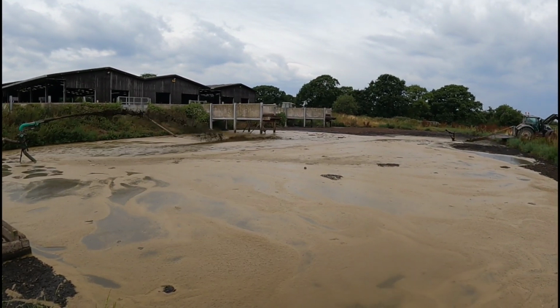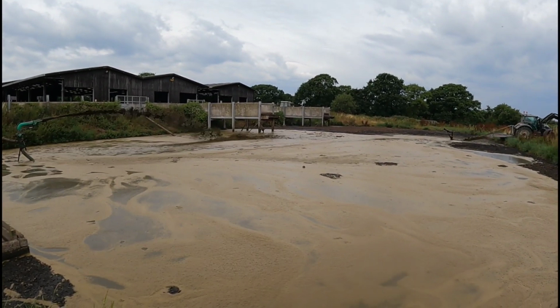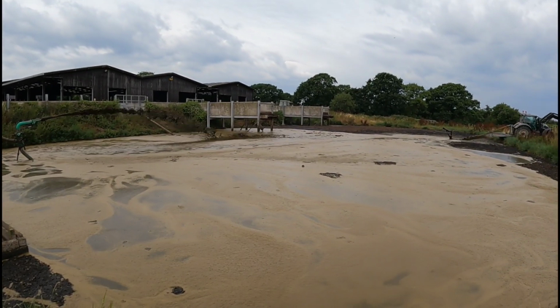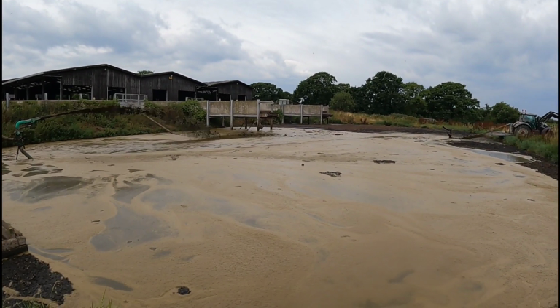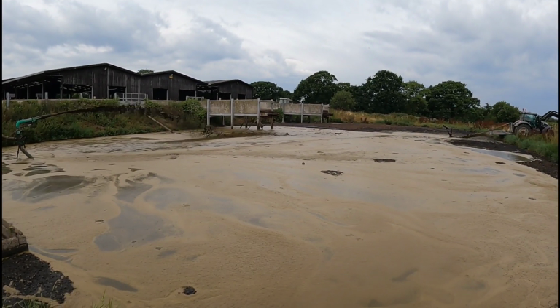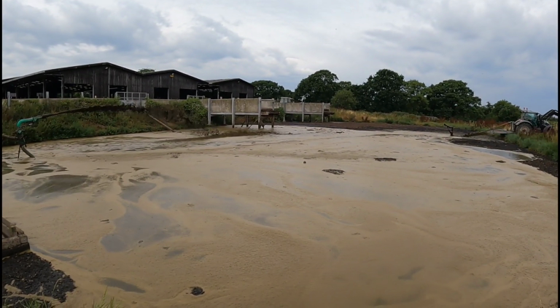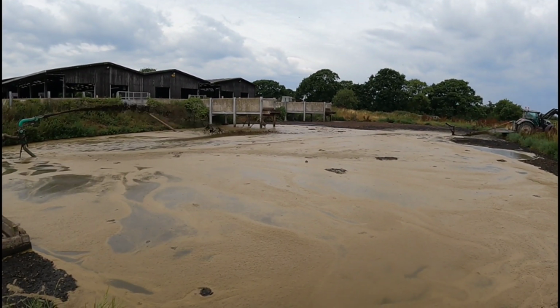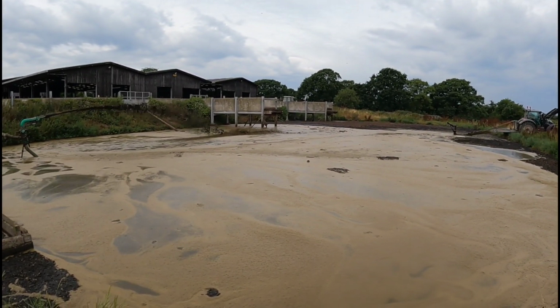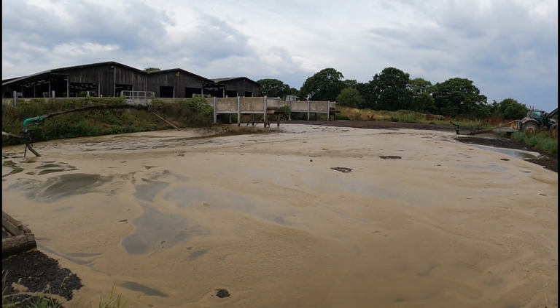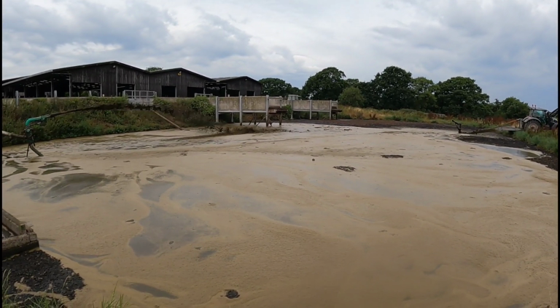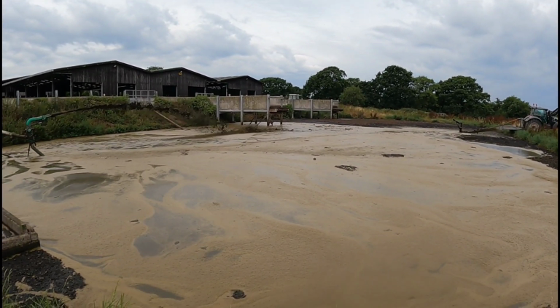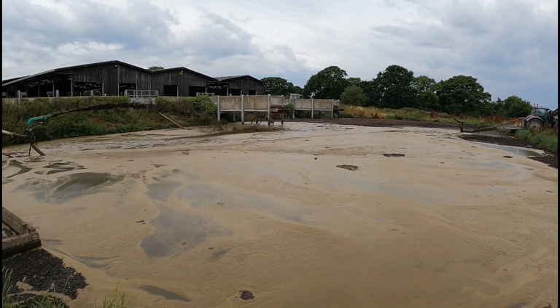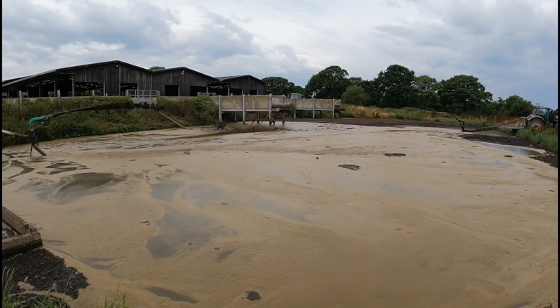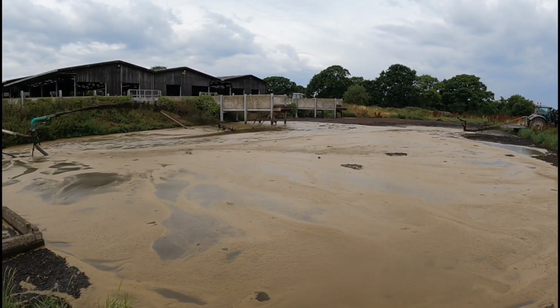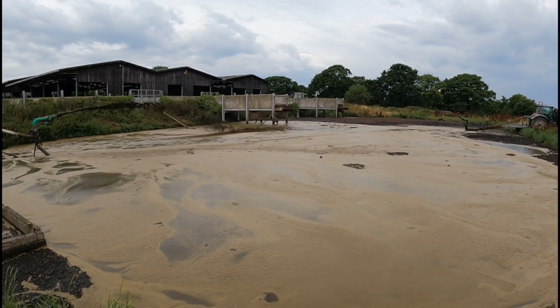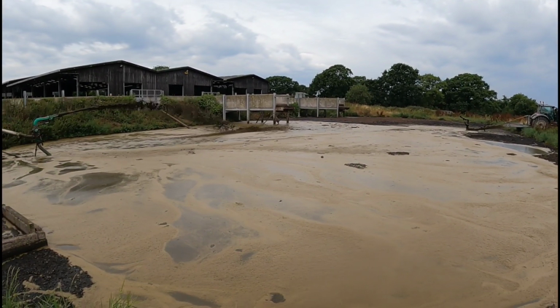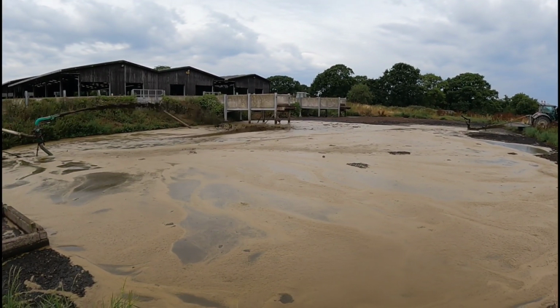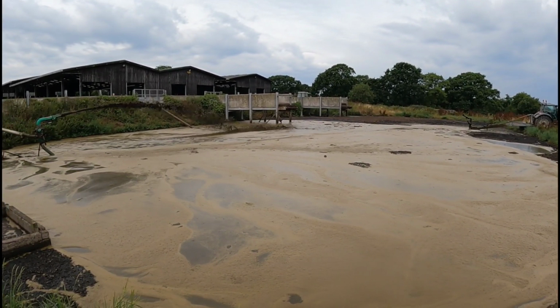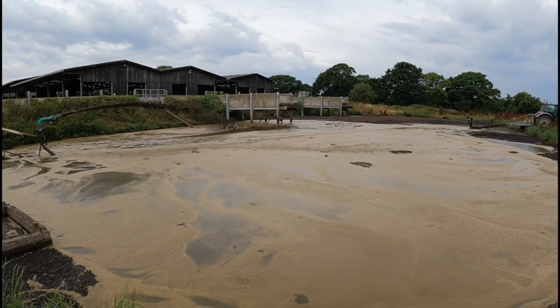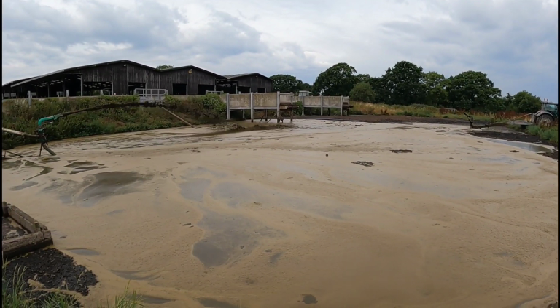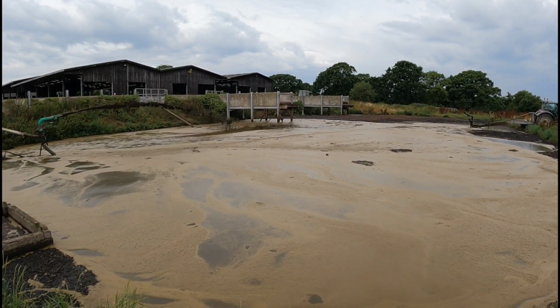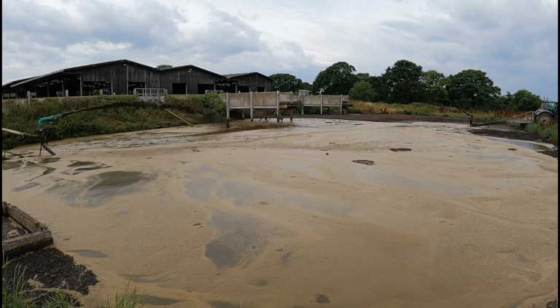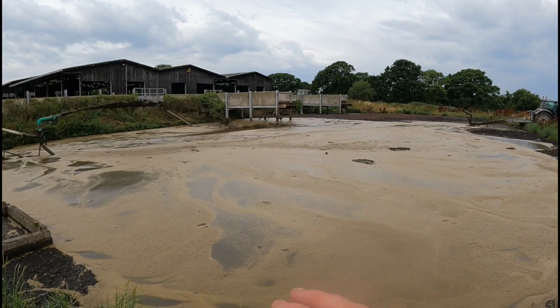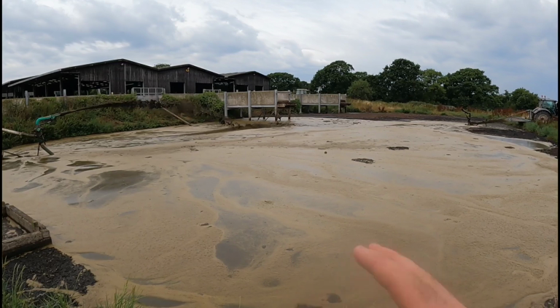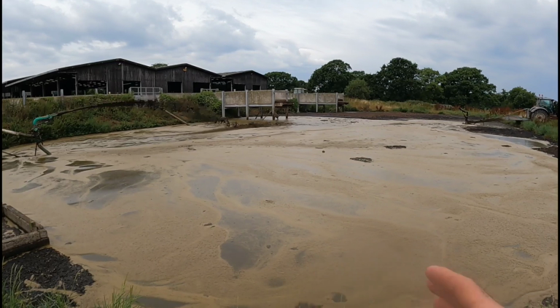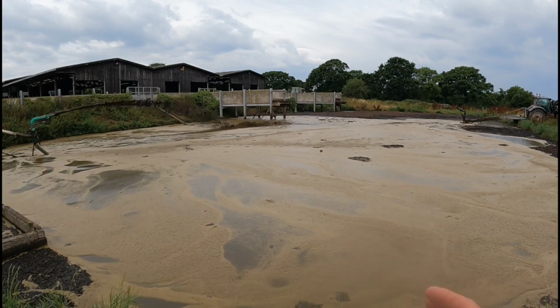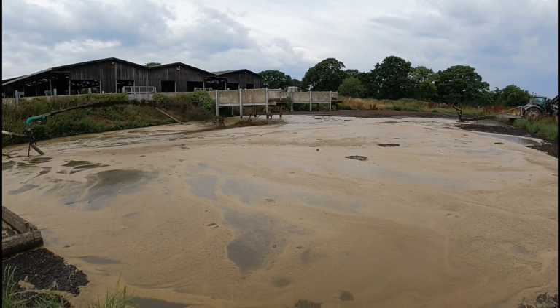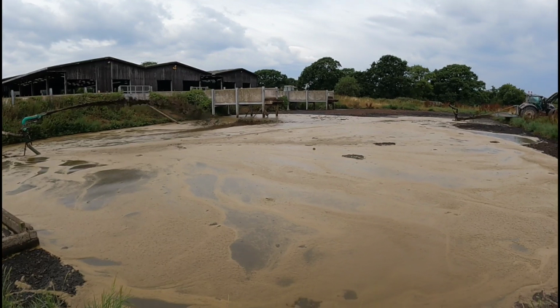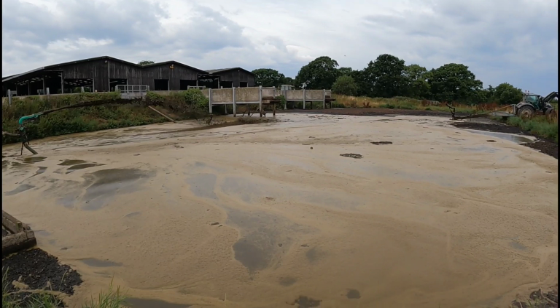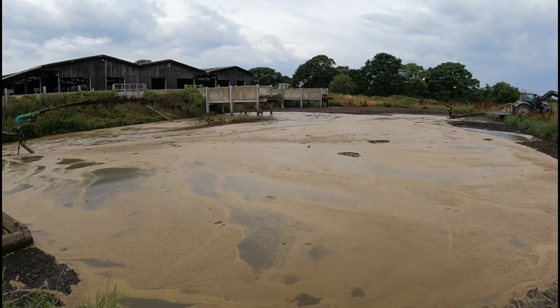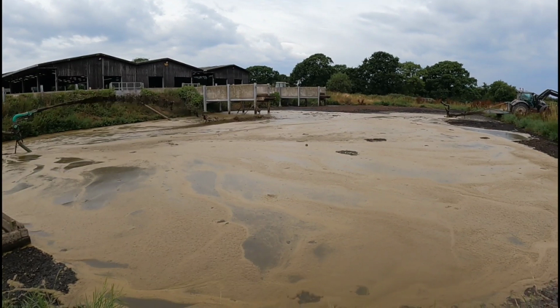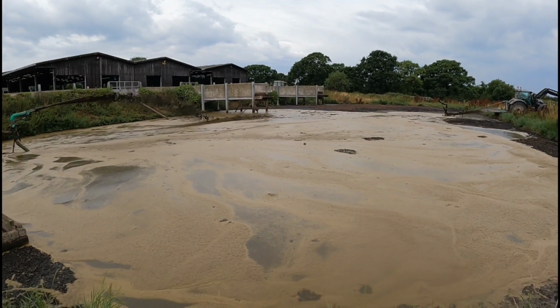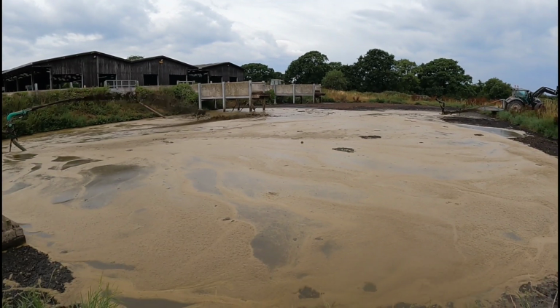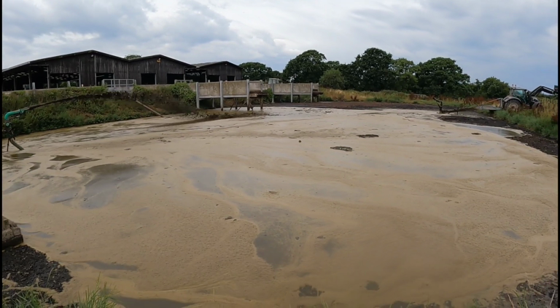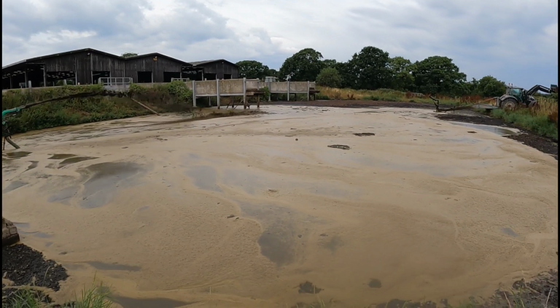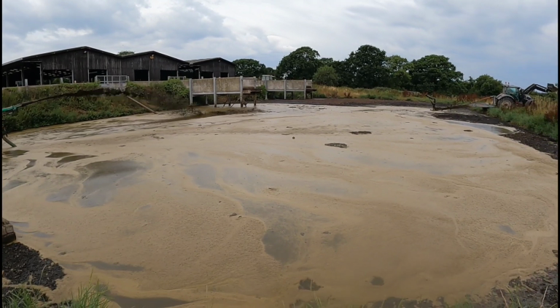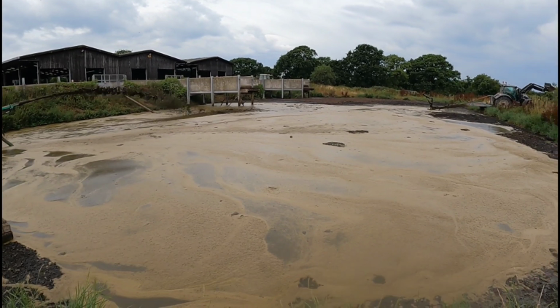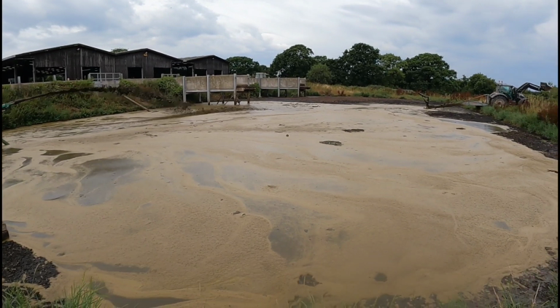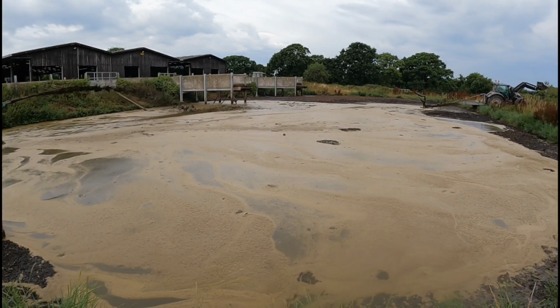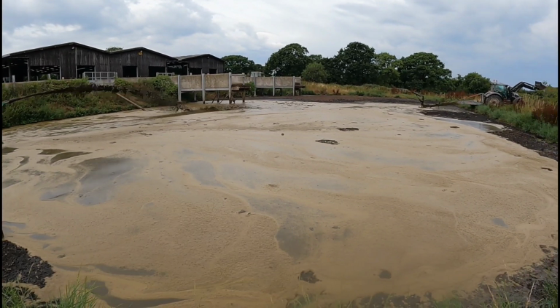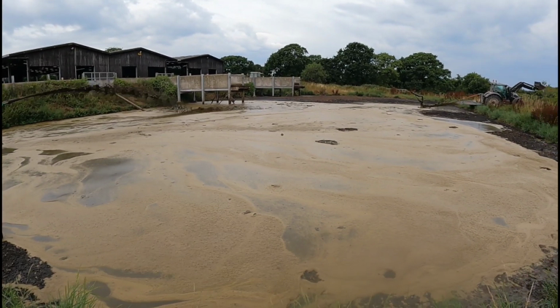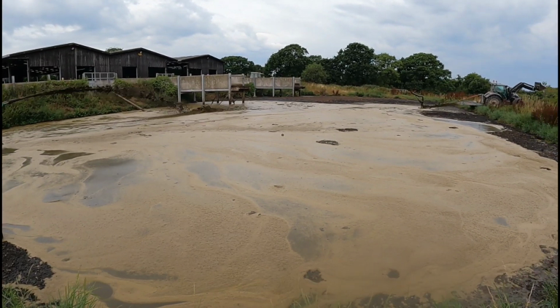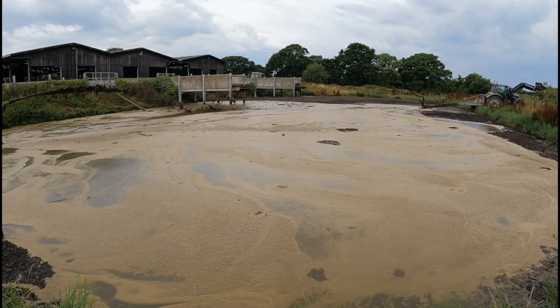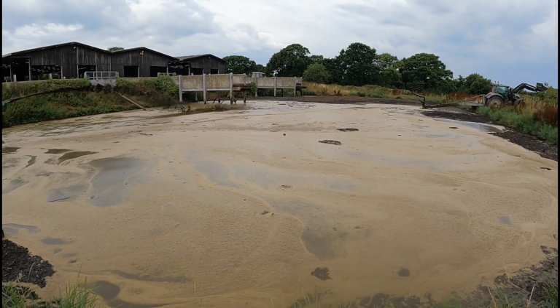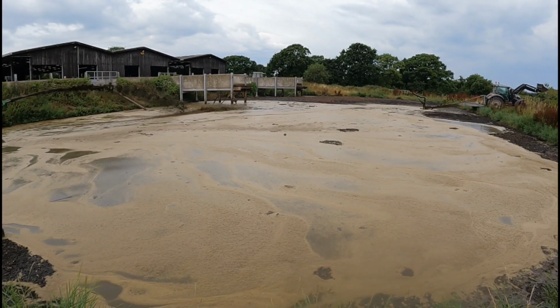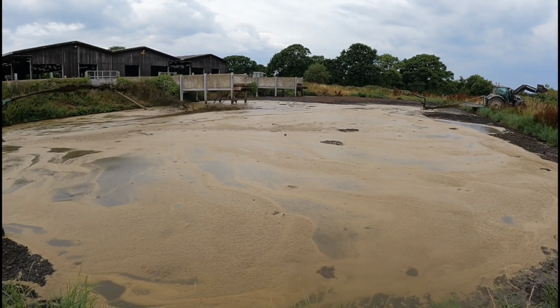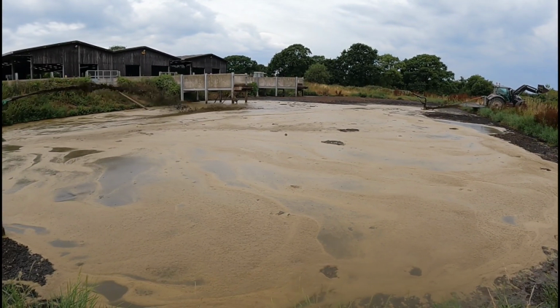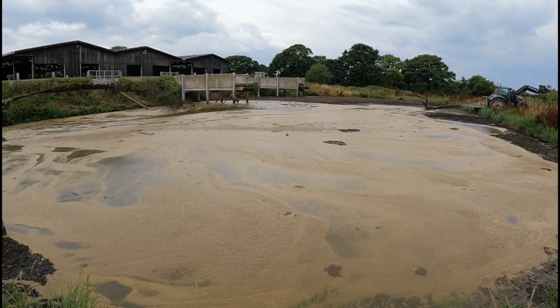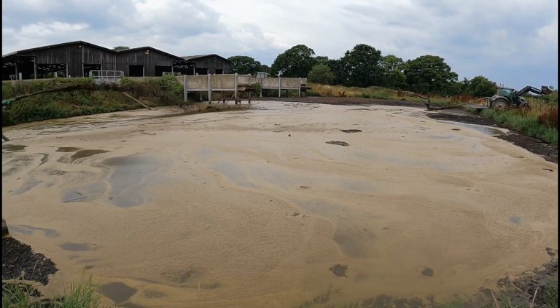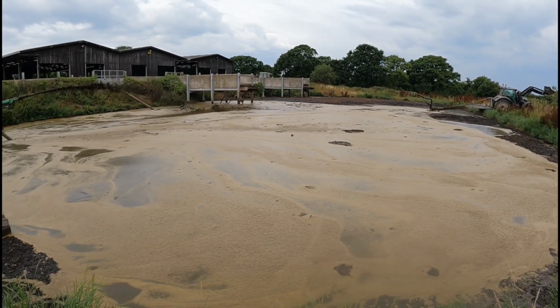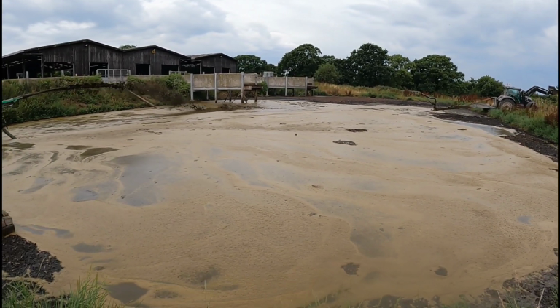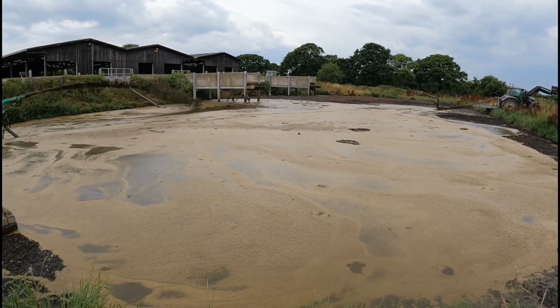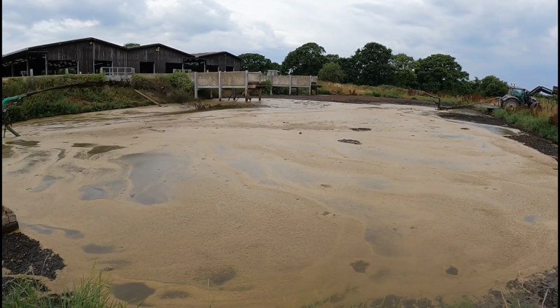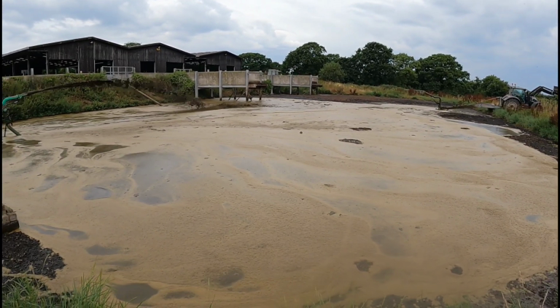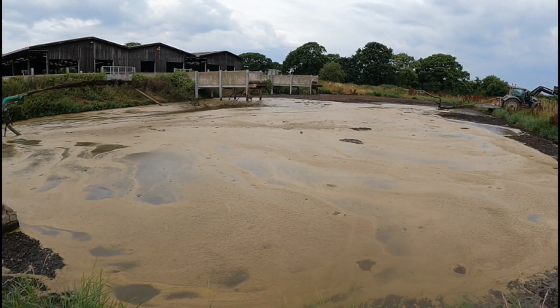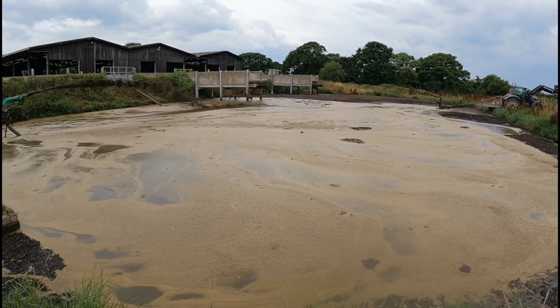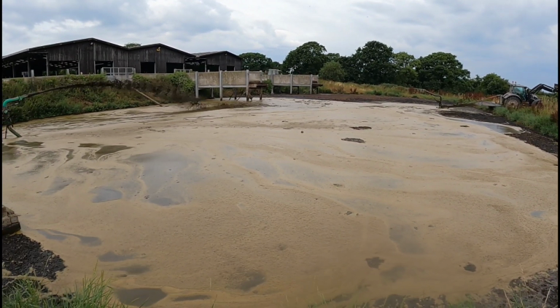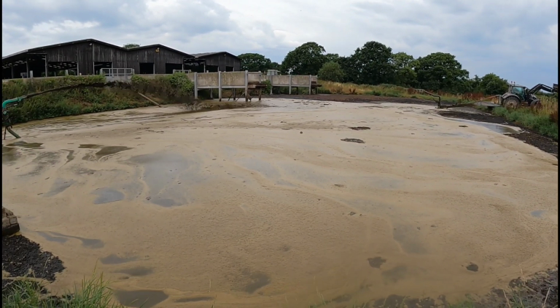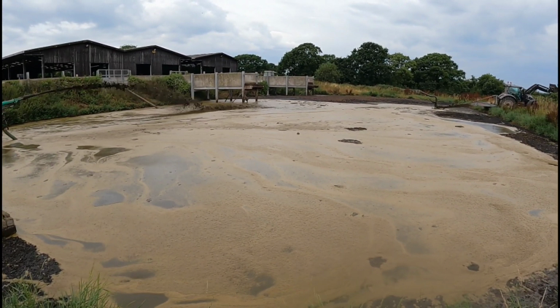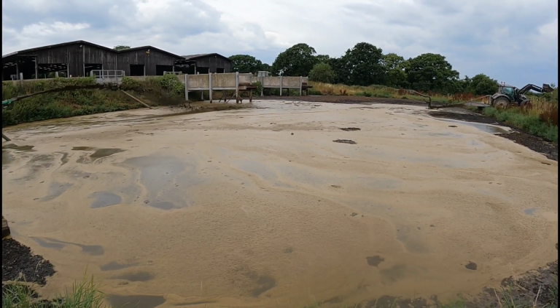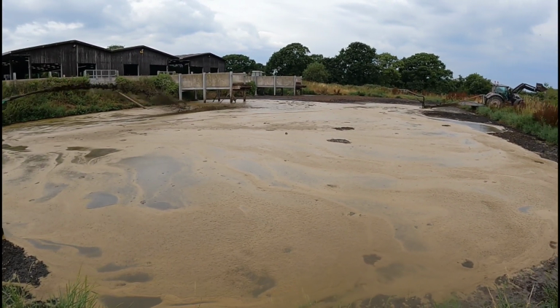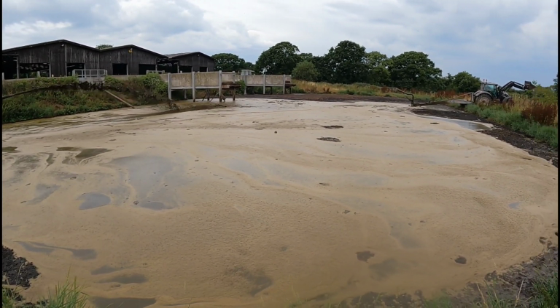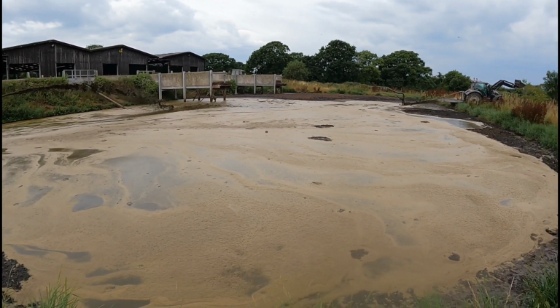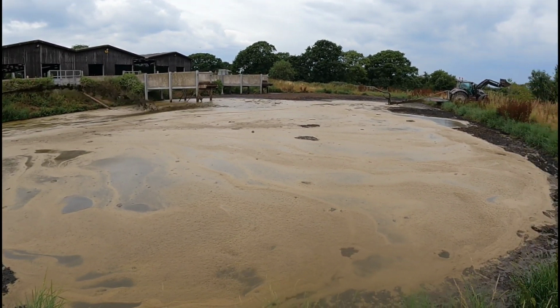It's probably about 40, 50 tonnes a month of sand that goes into this lagoon. So we've got to get as much of it out now, ready for the winter.